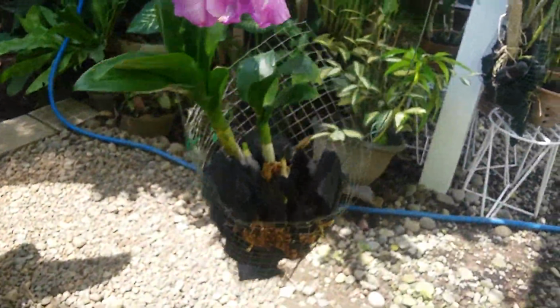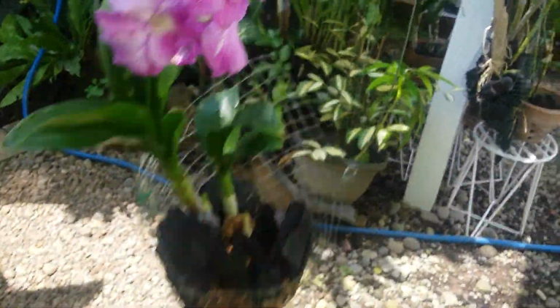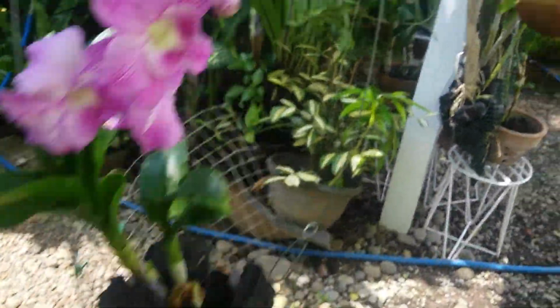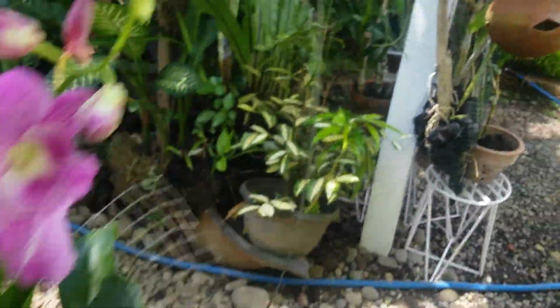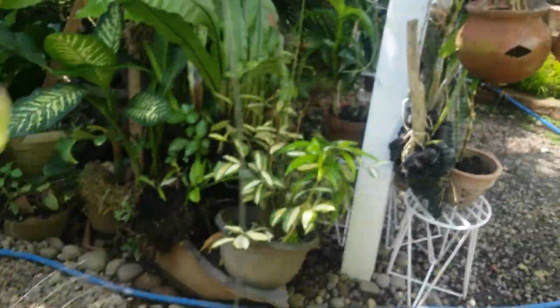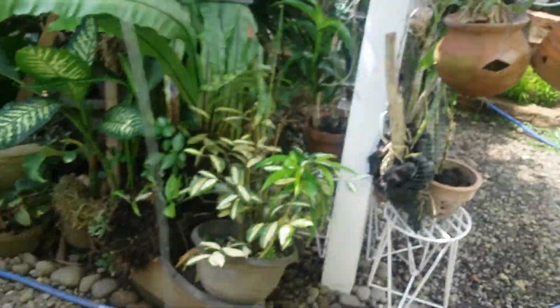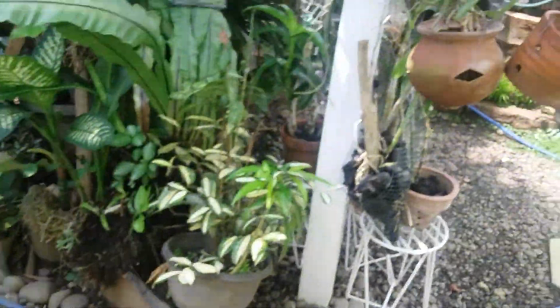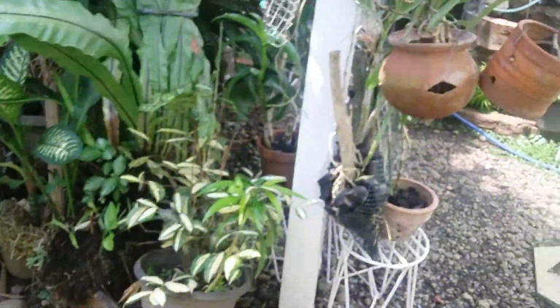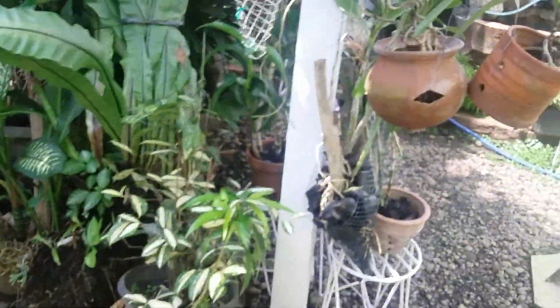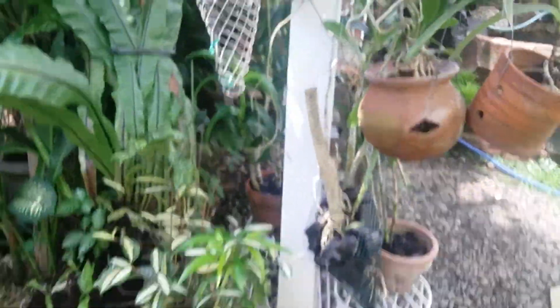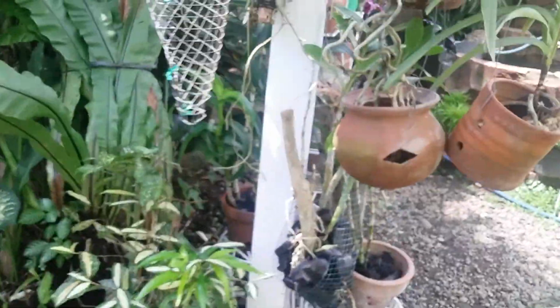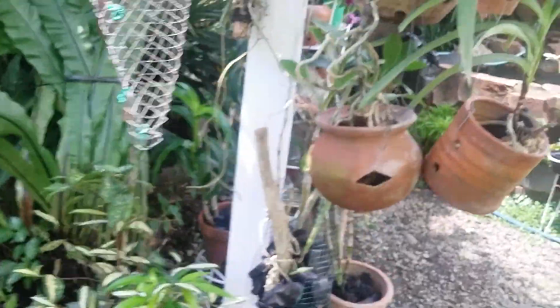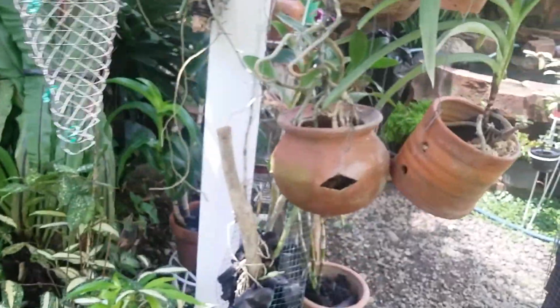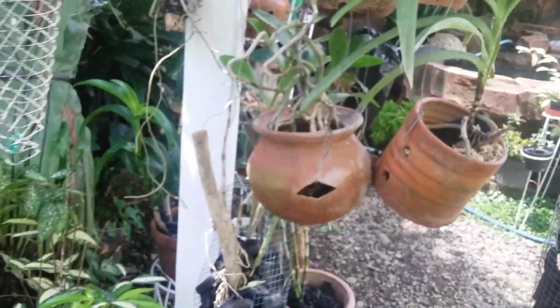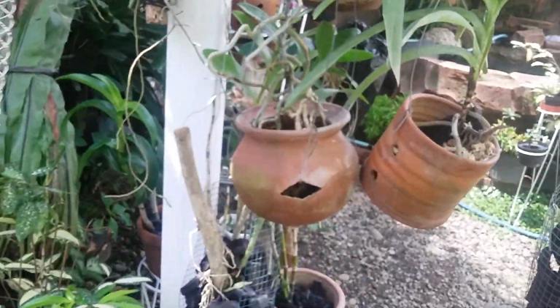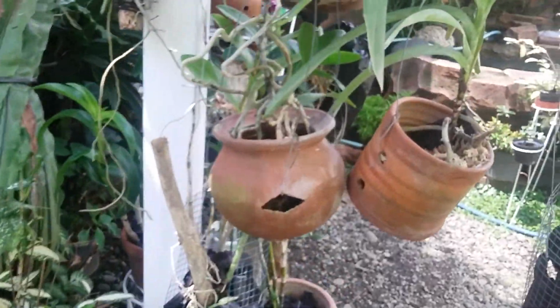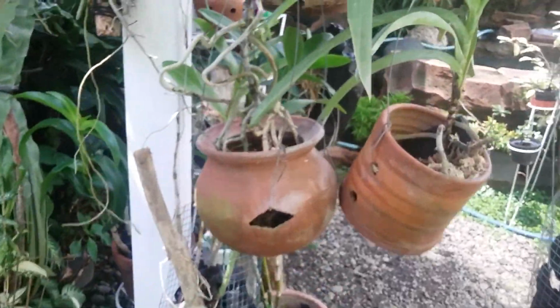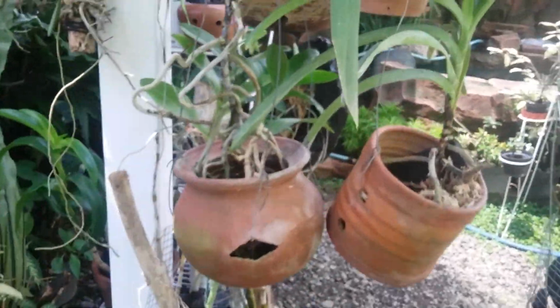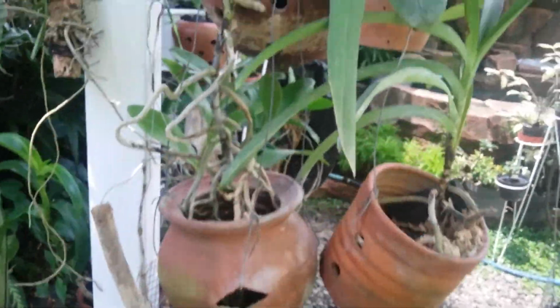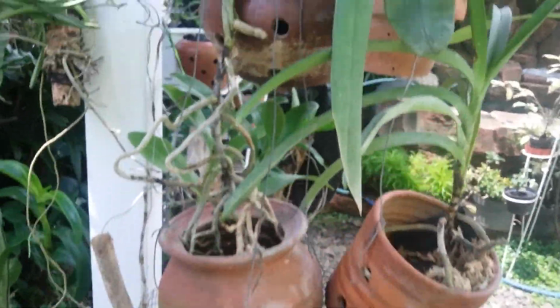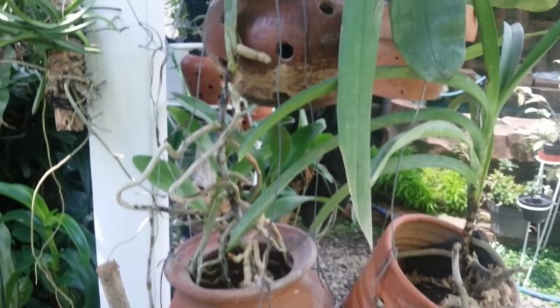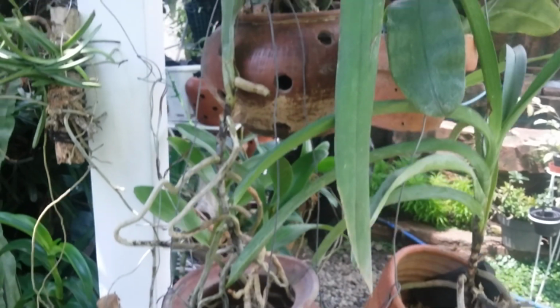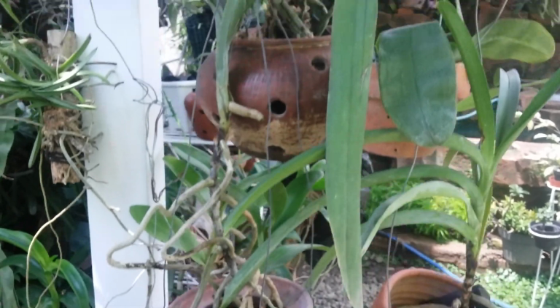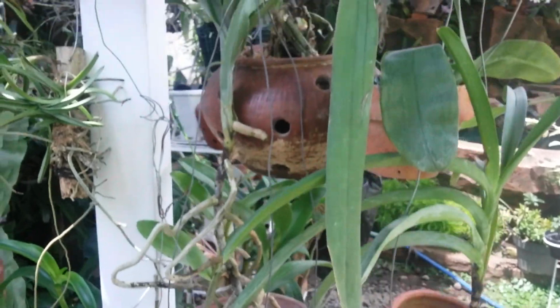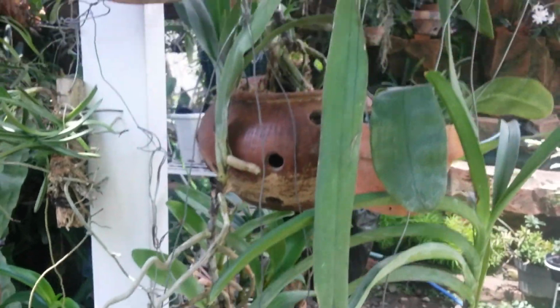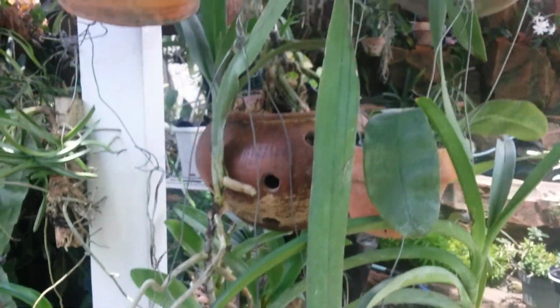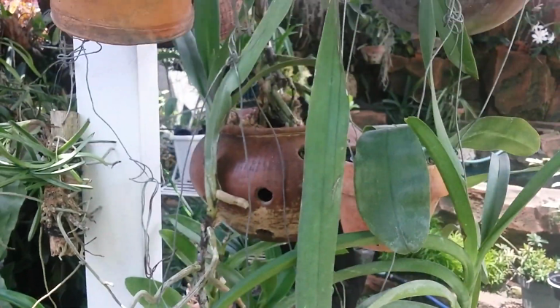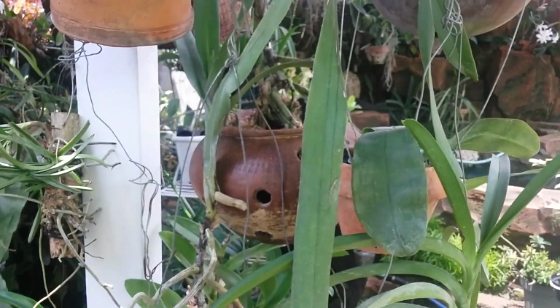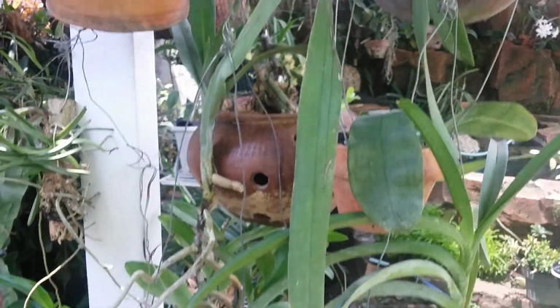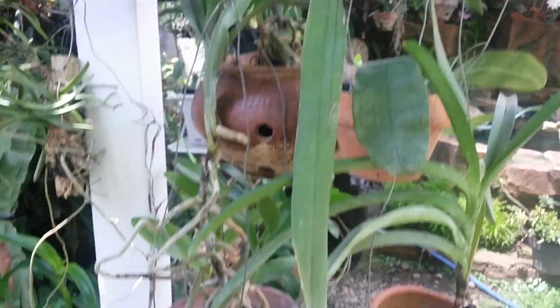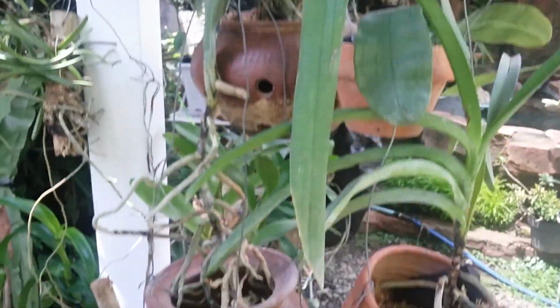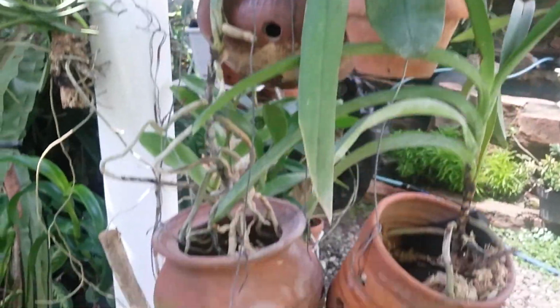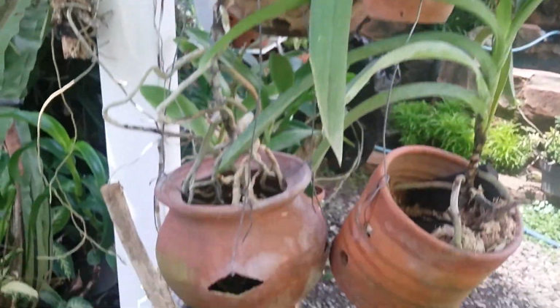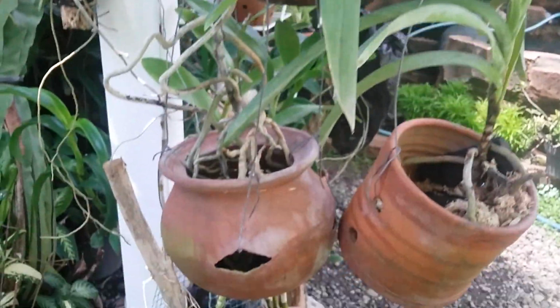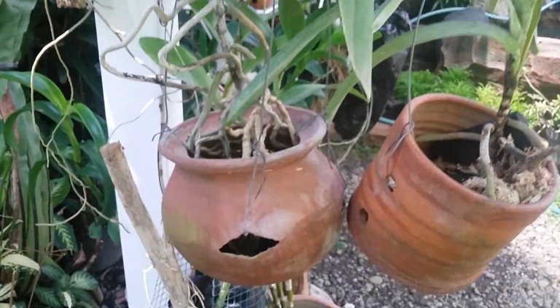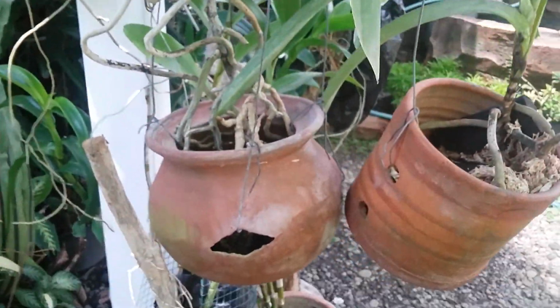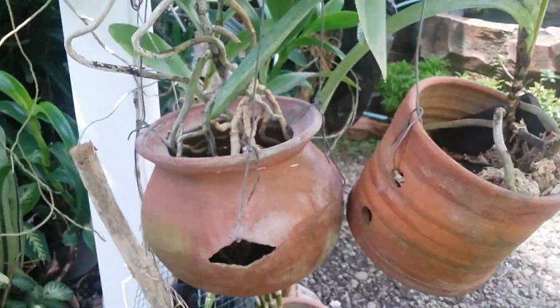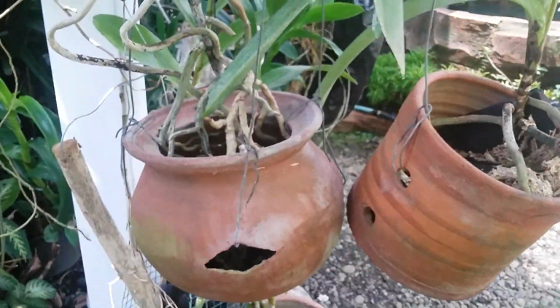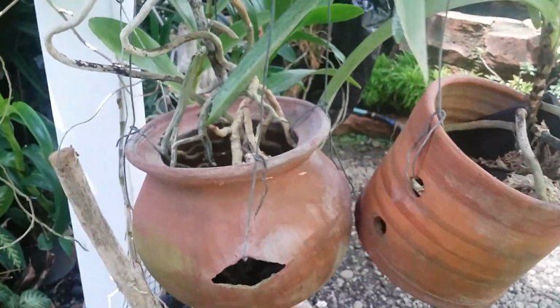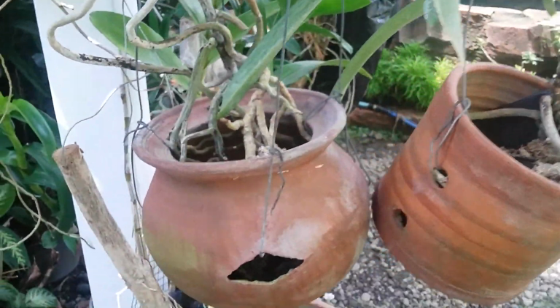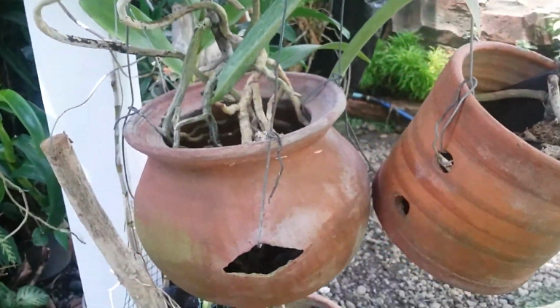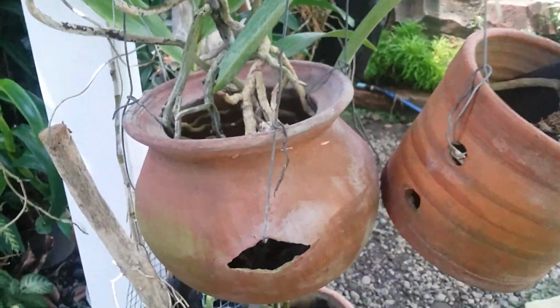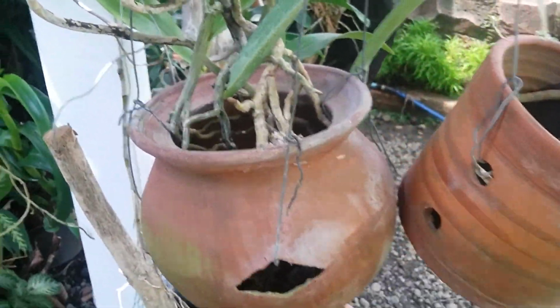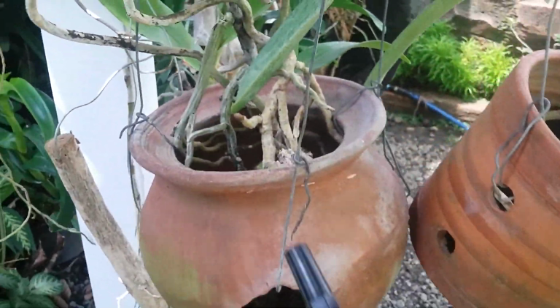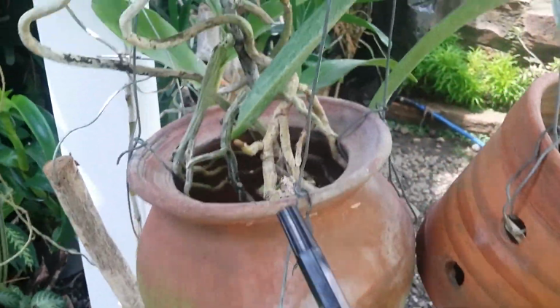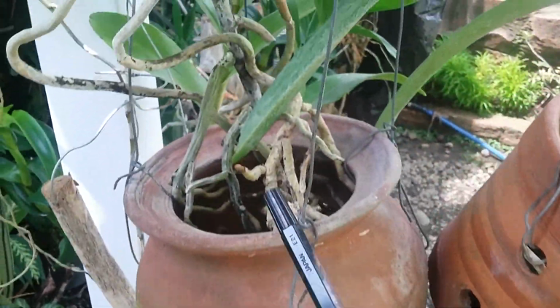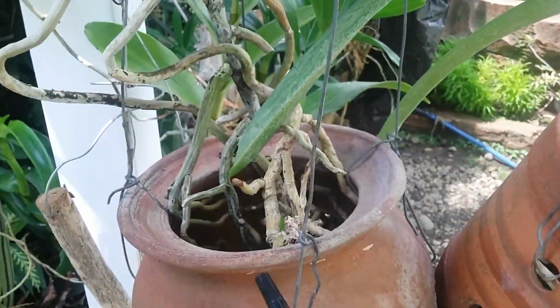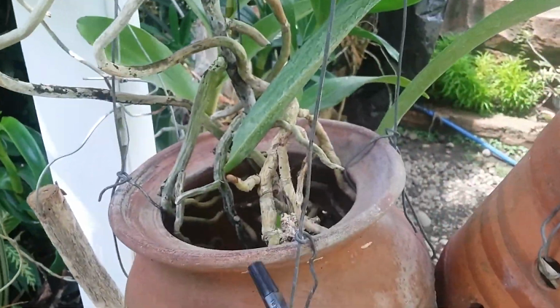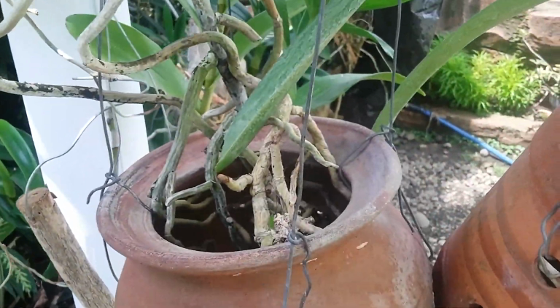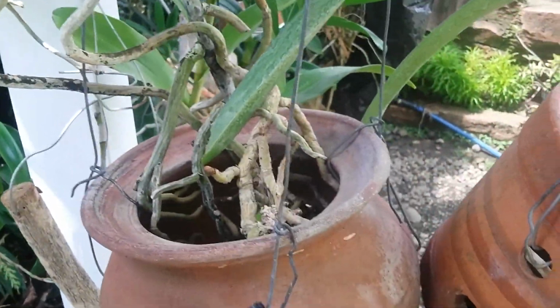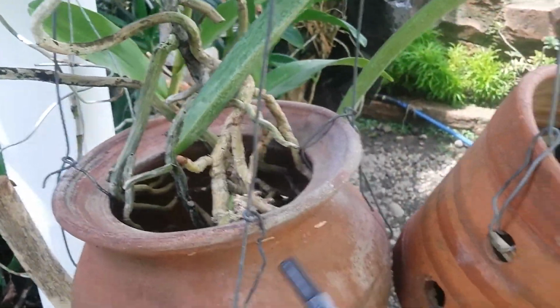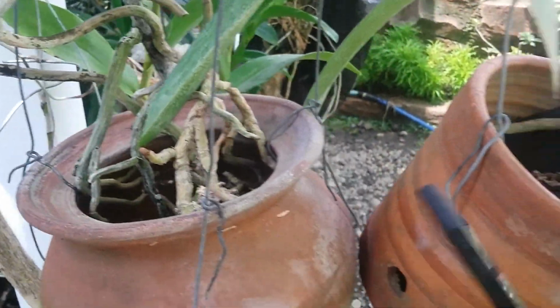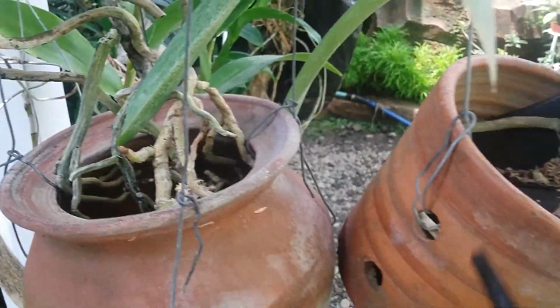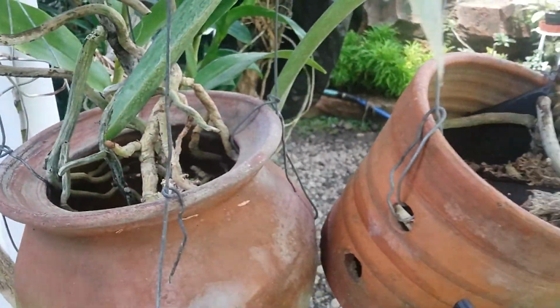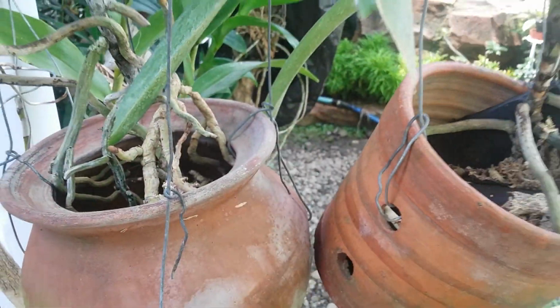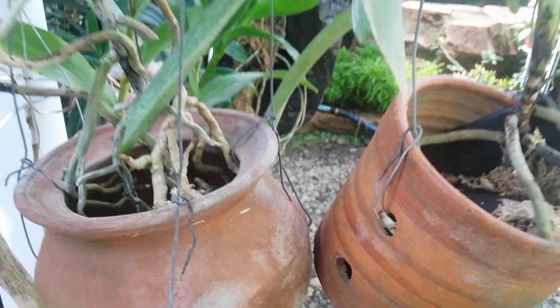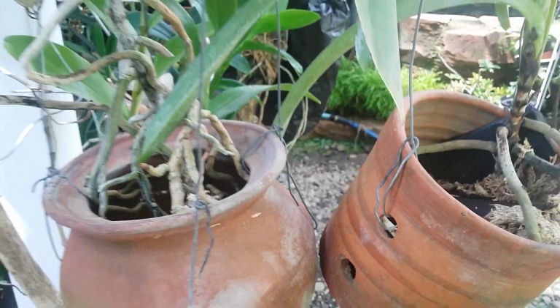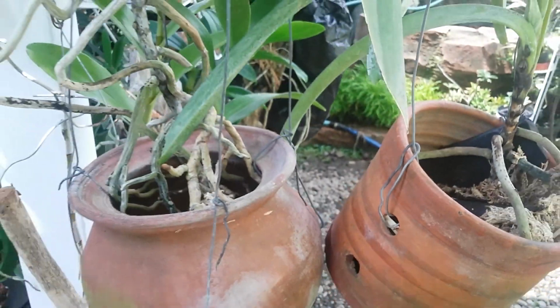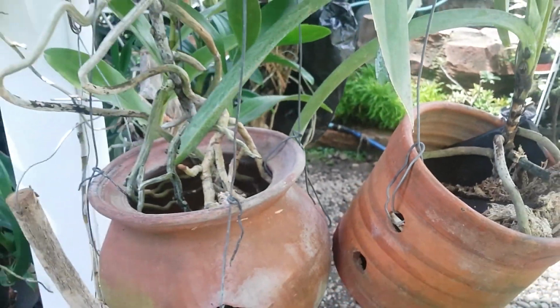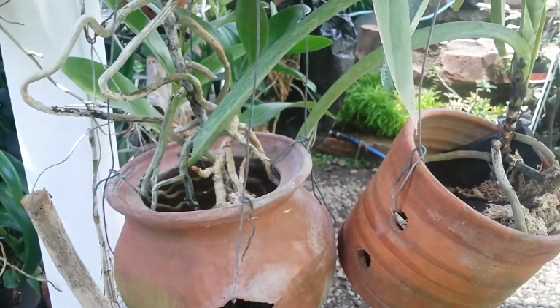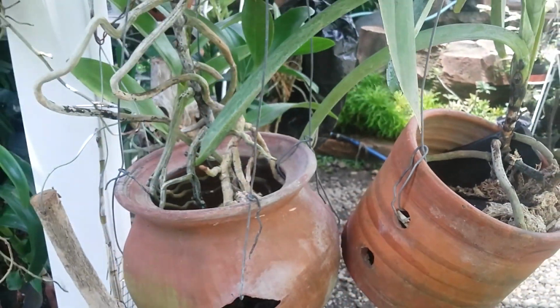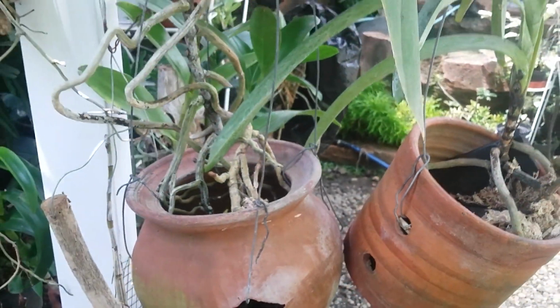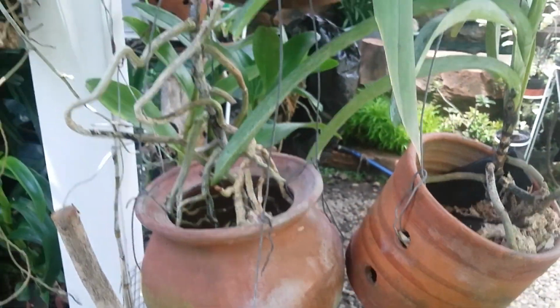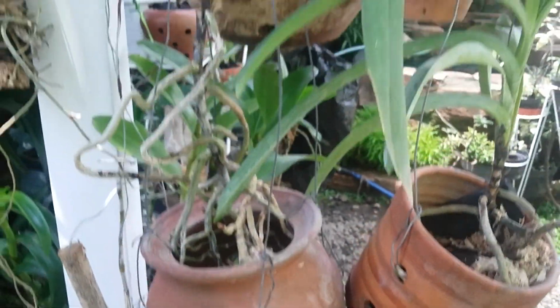And also here are some clay pots with unique shapes — terracotta pots.